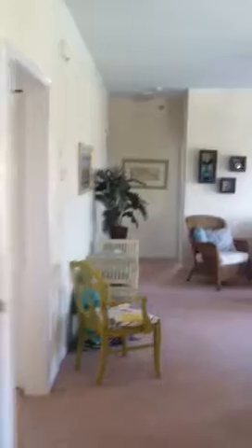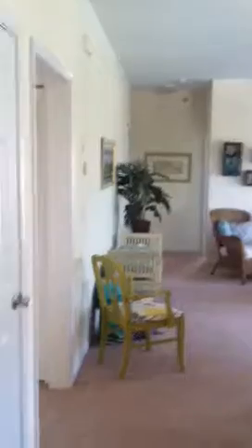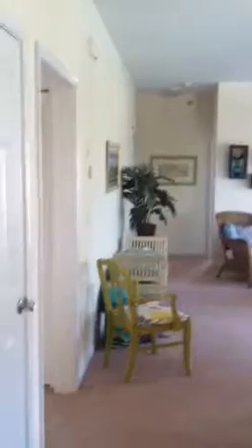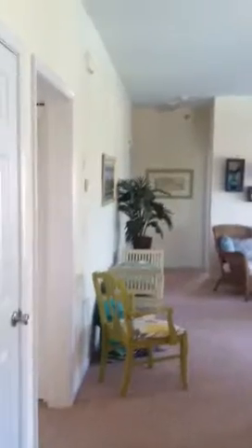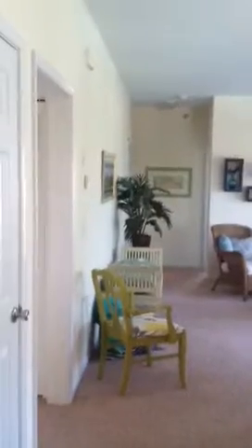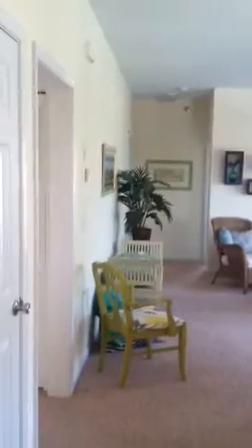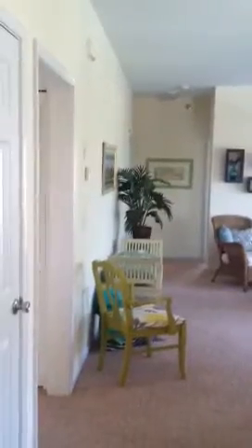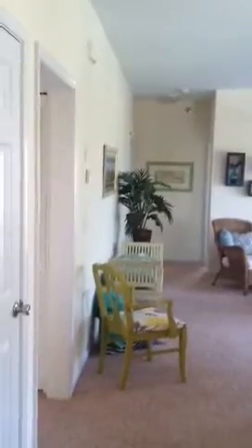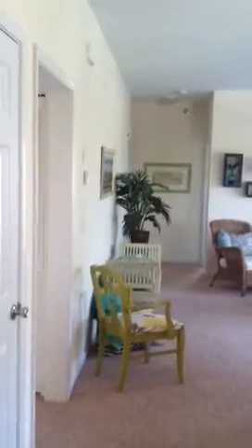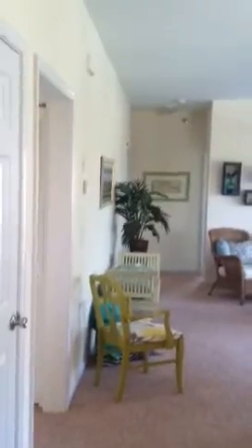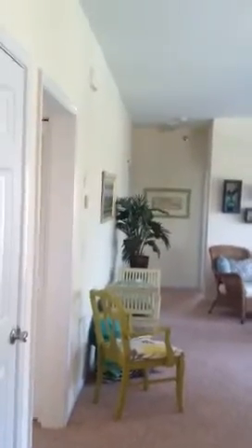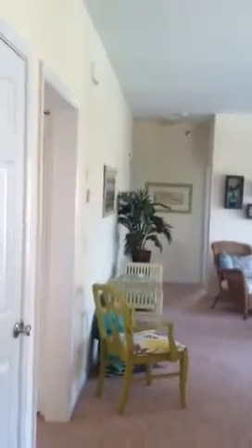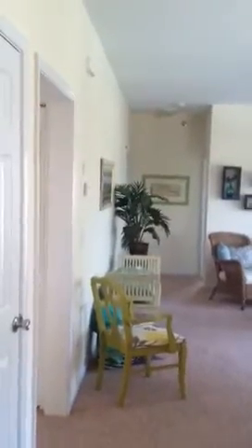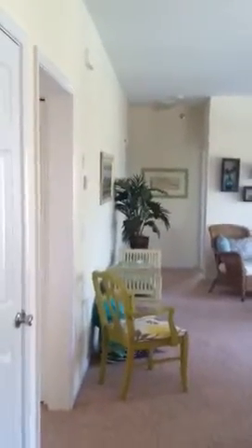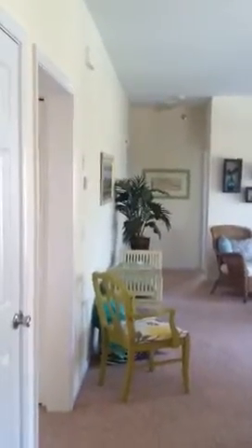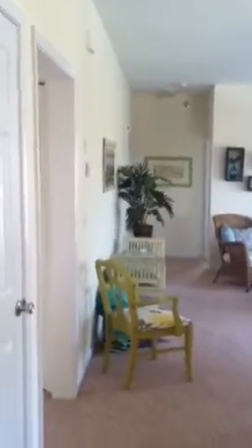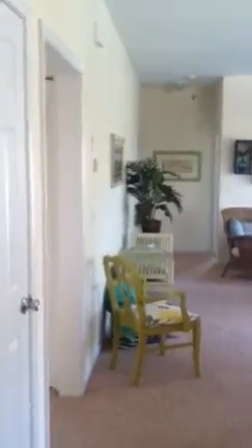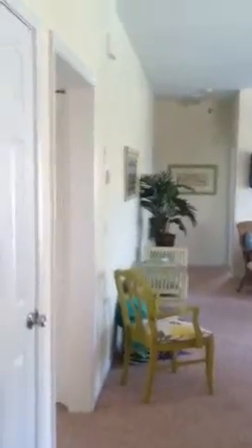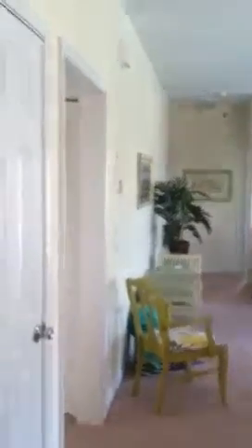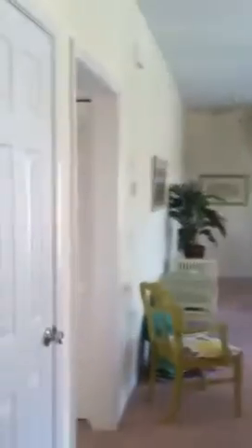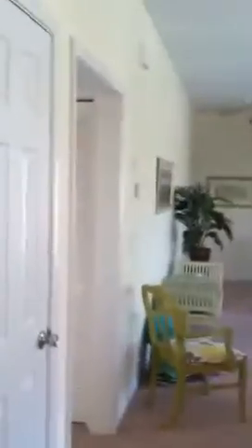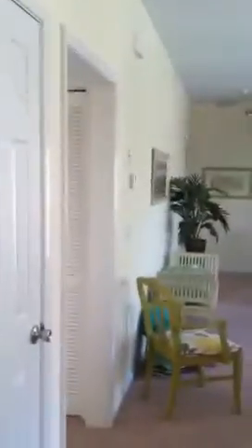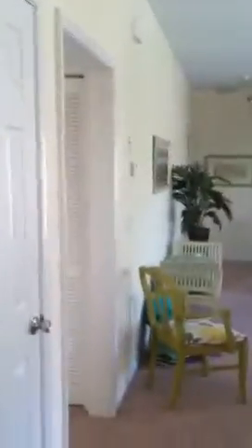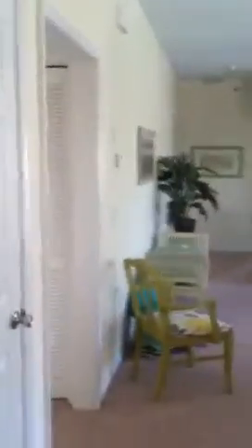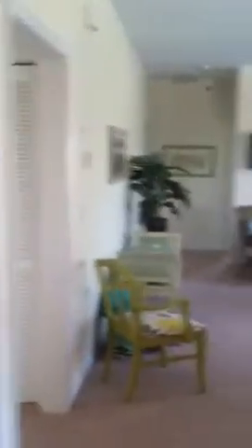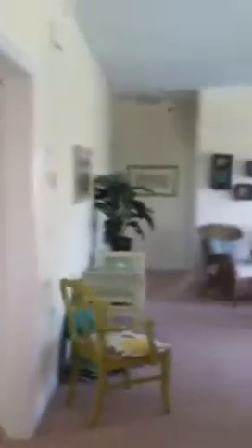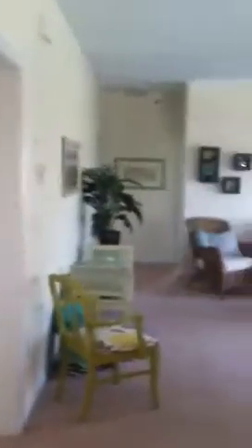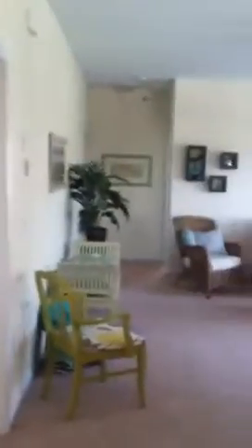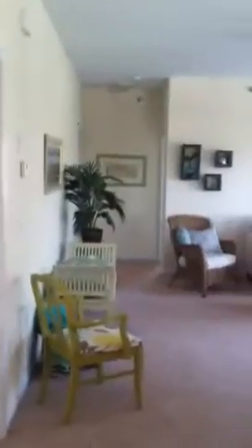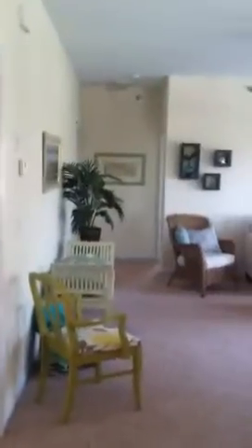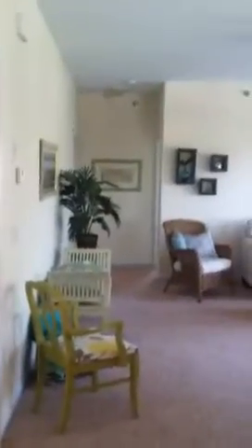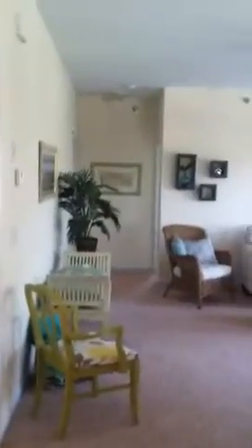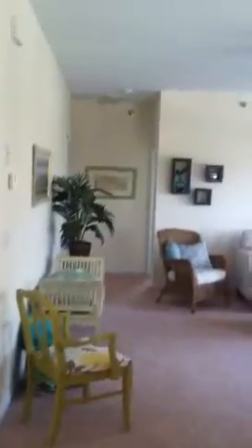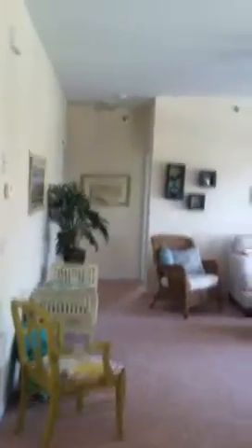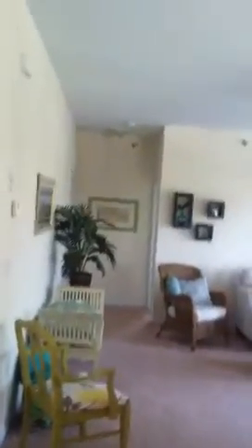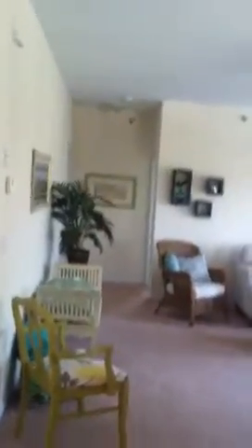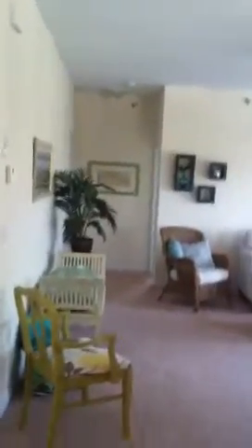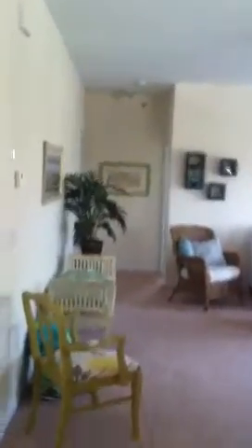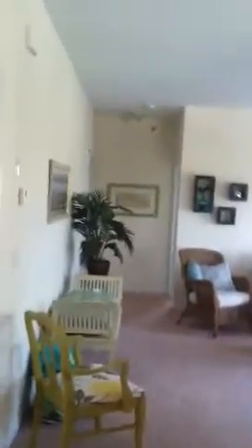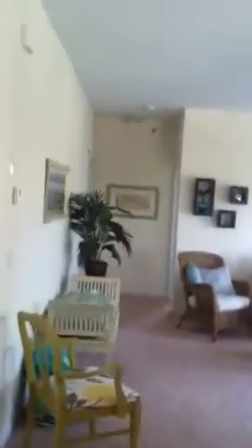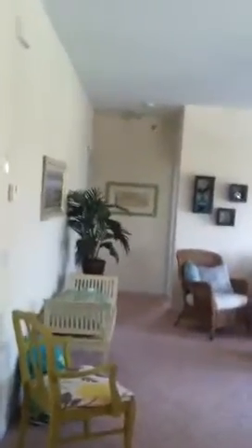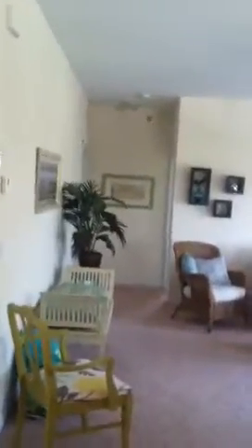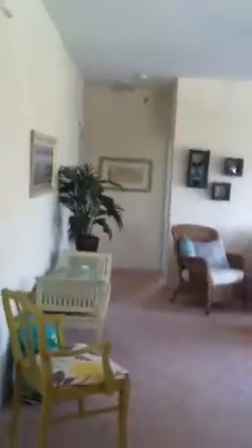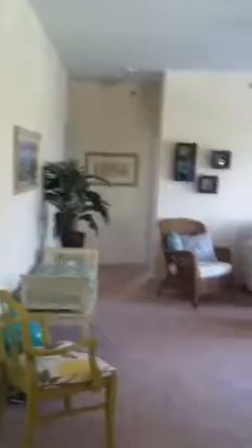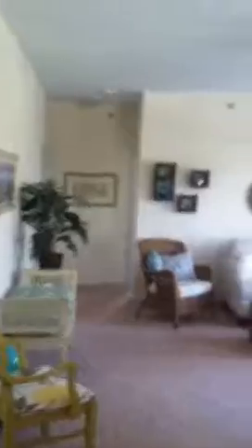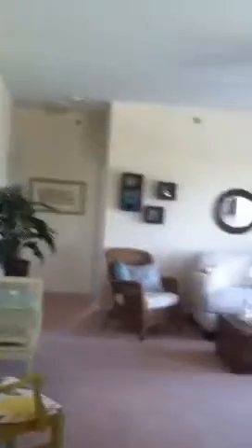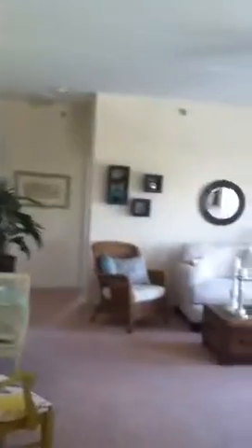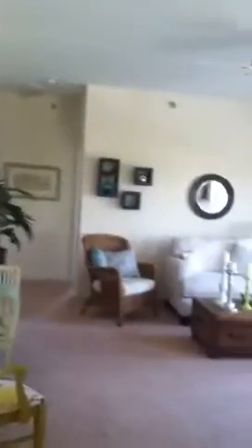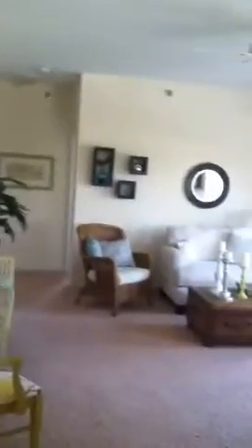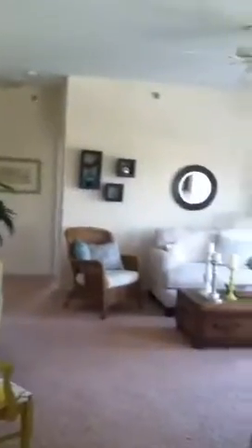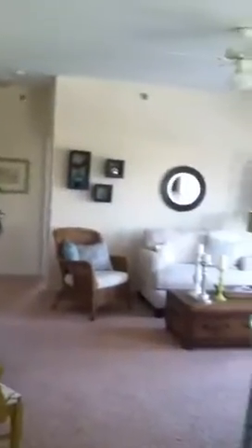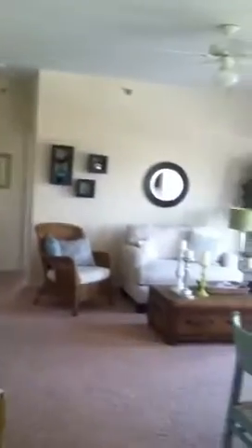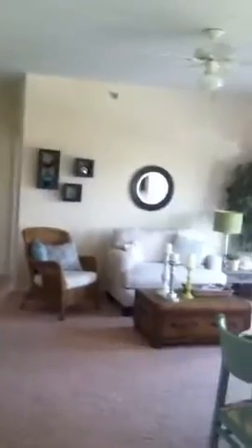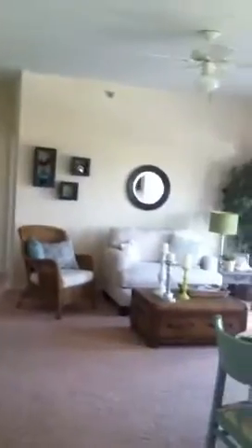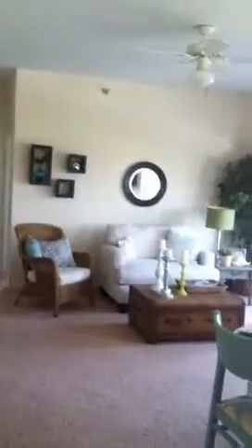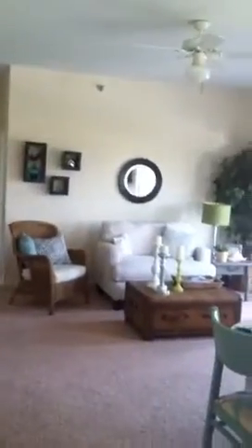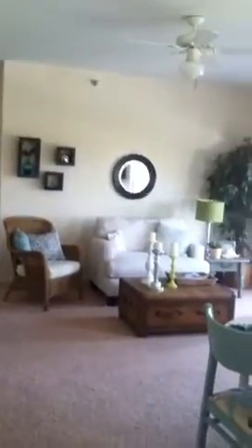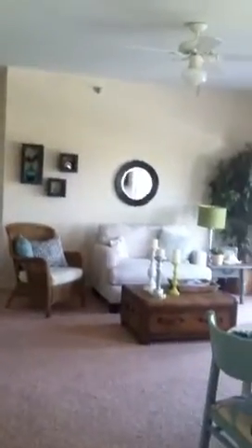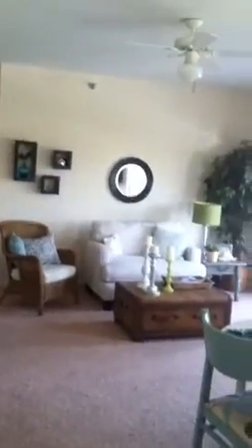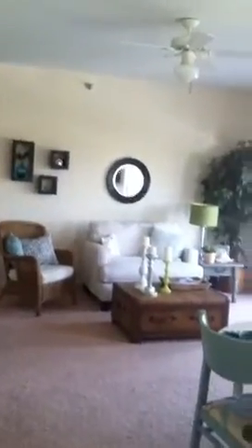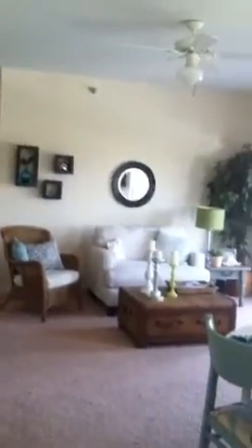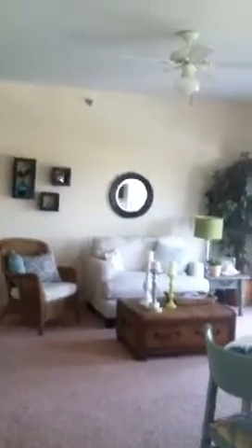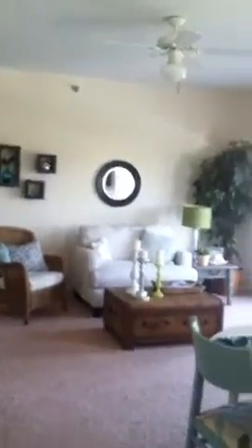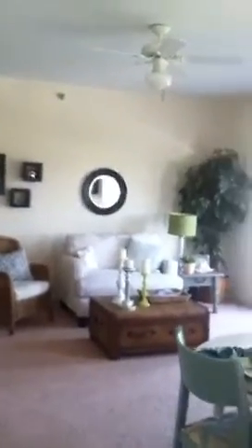Hey guys, this is Marianne coming into the condo. I'll sleep around here. This is a living space.